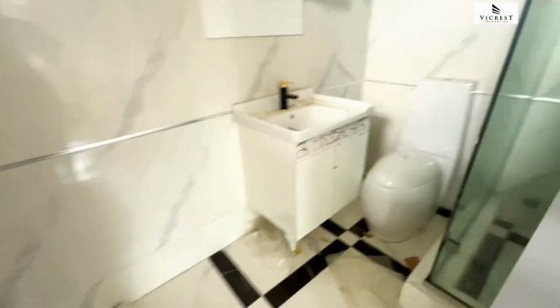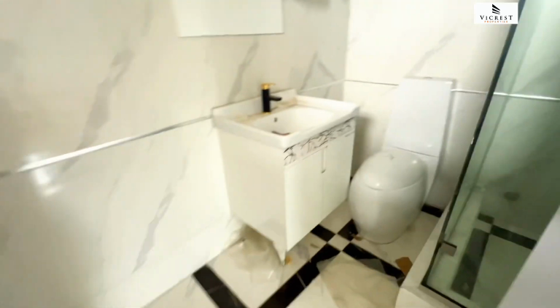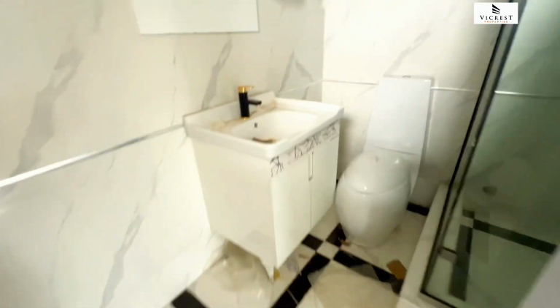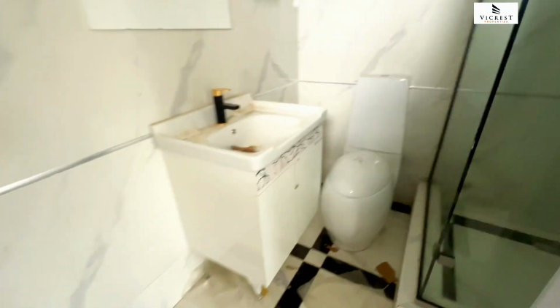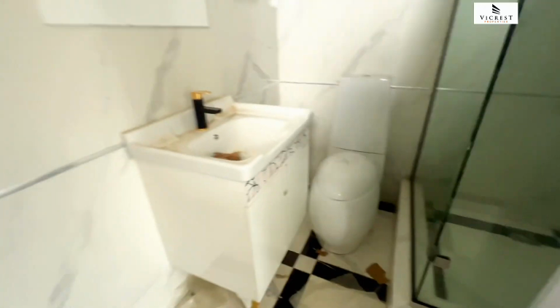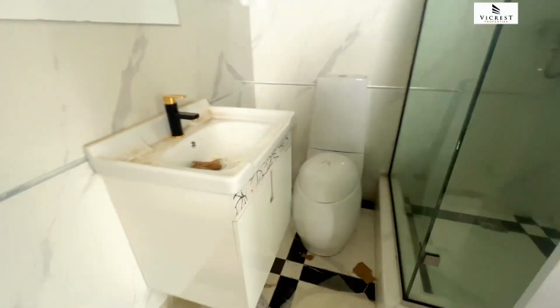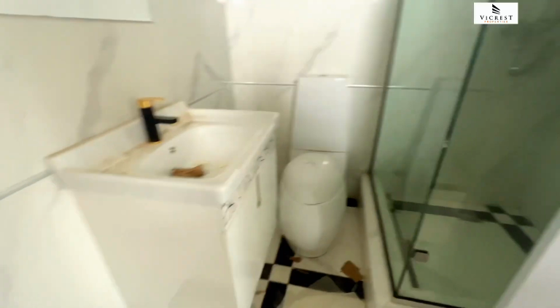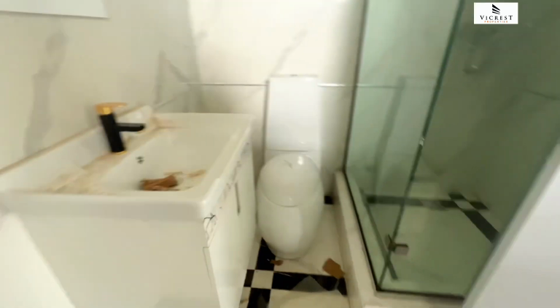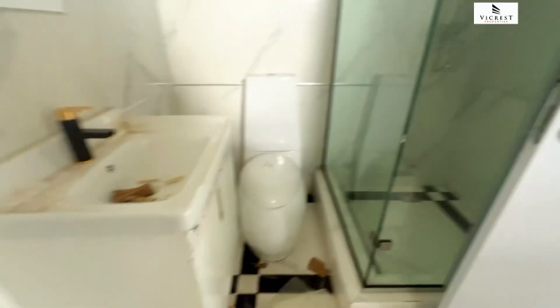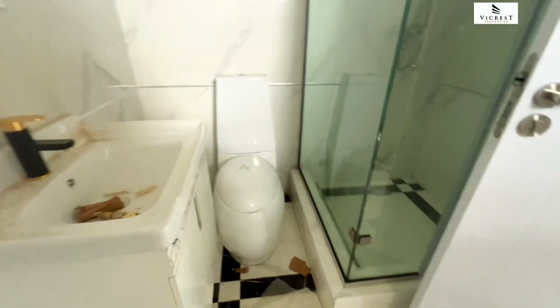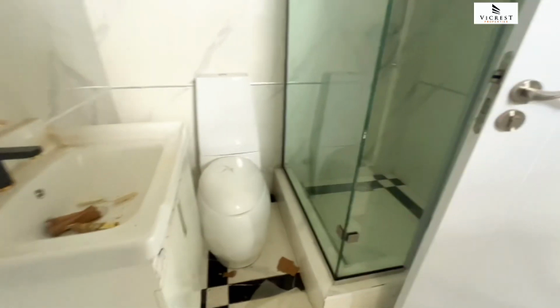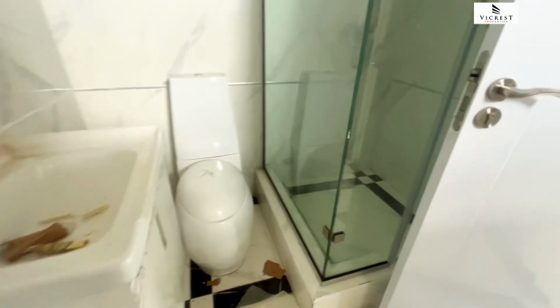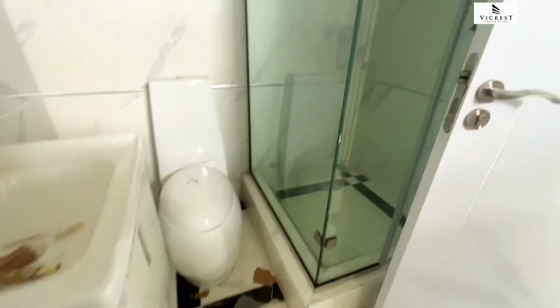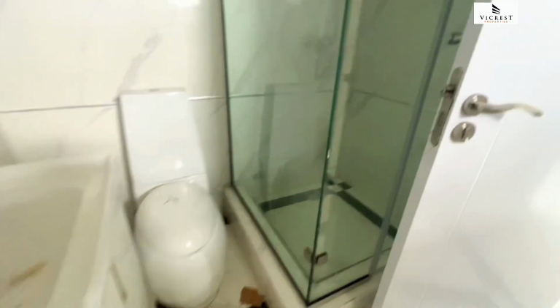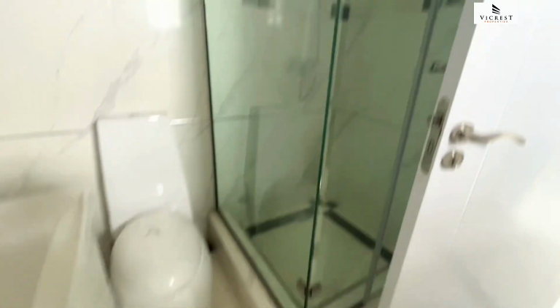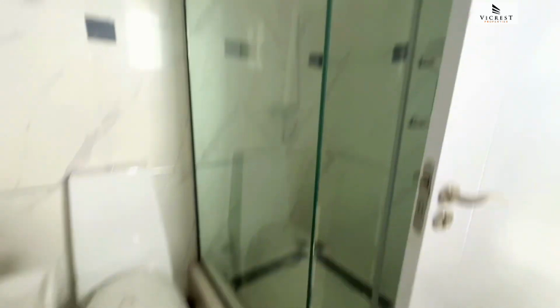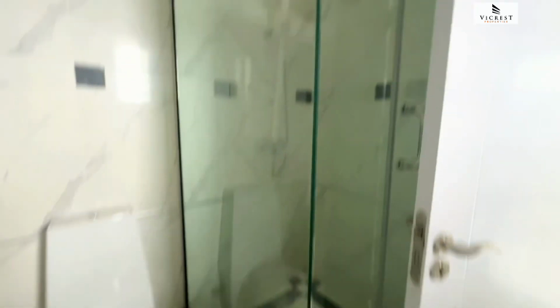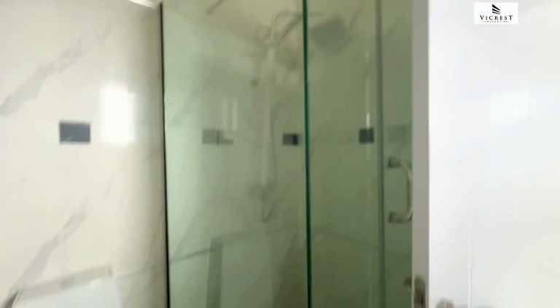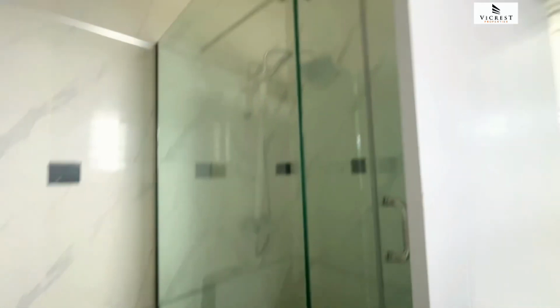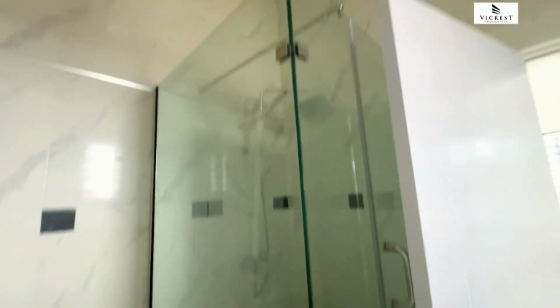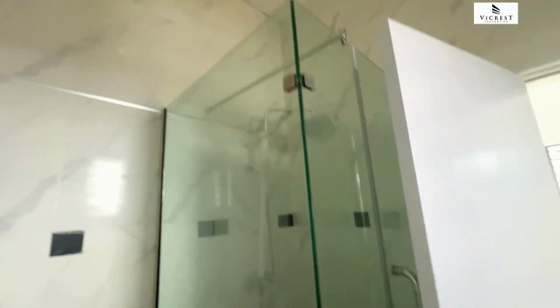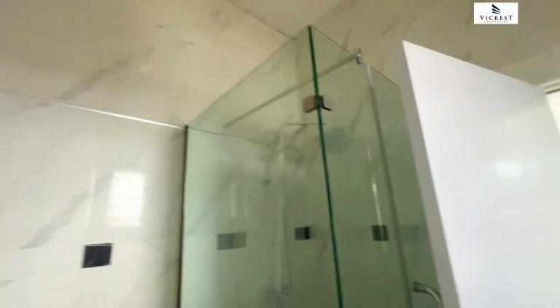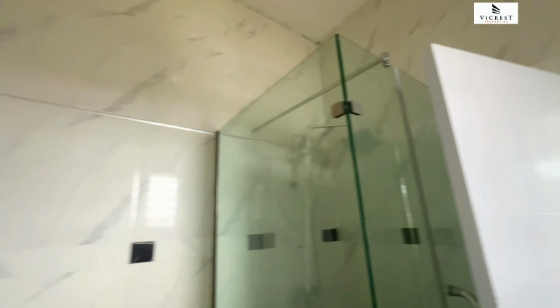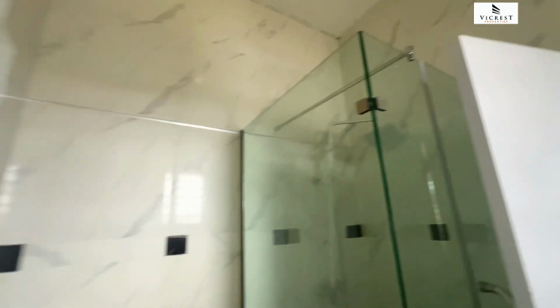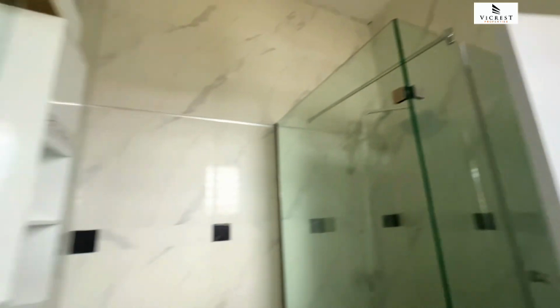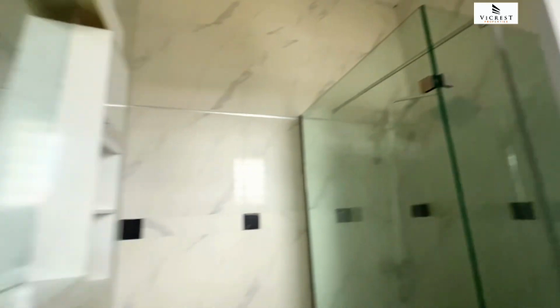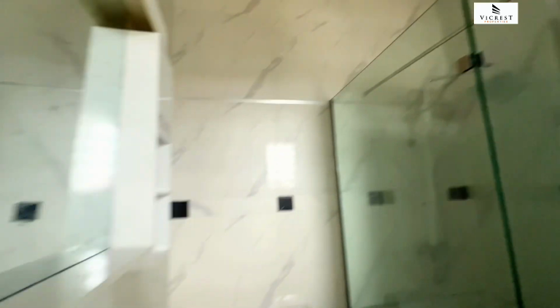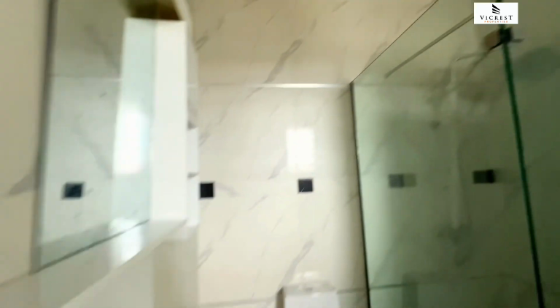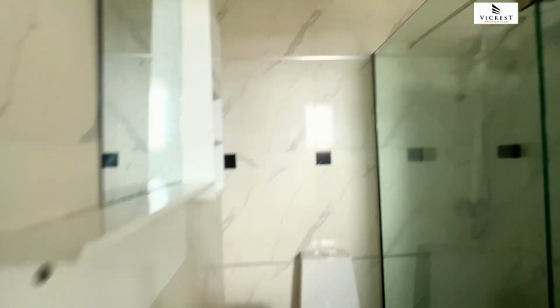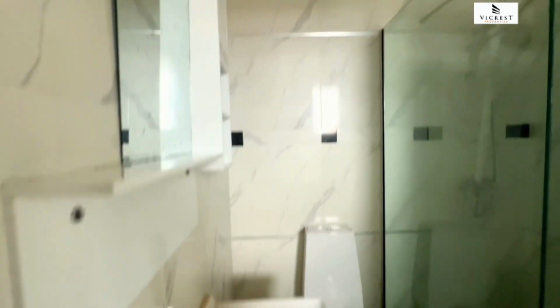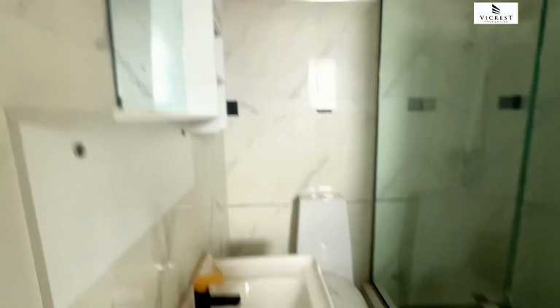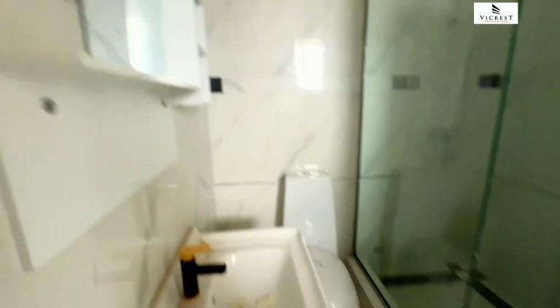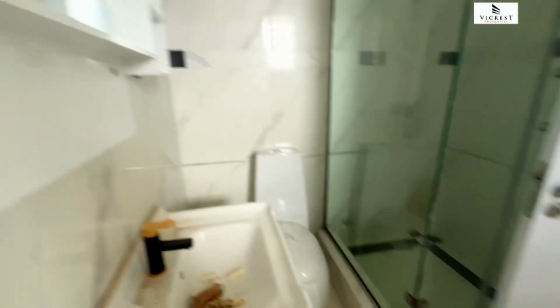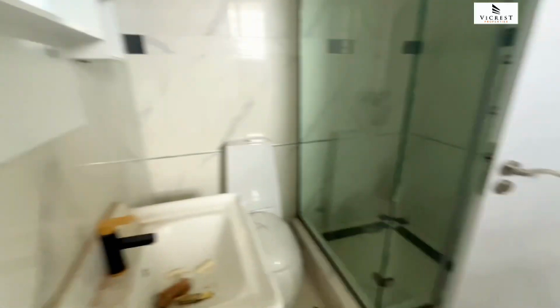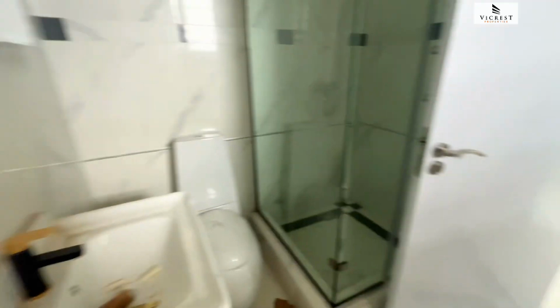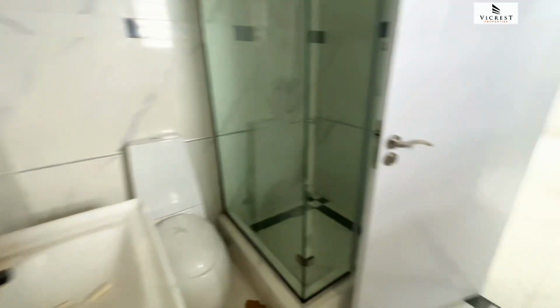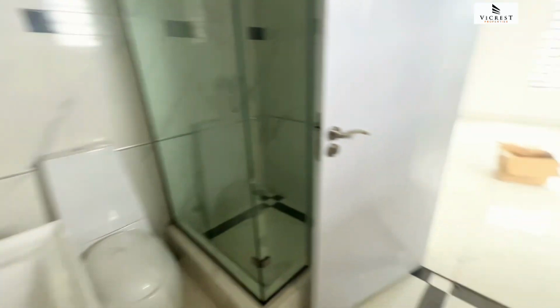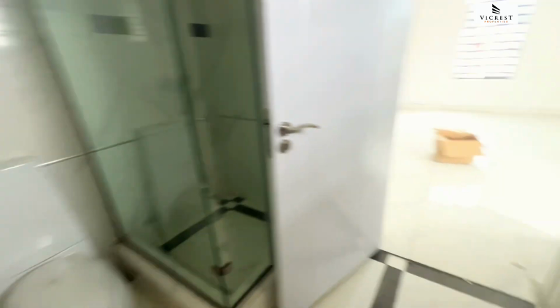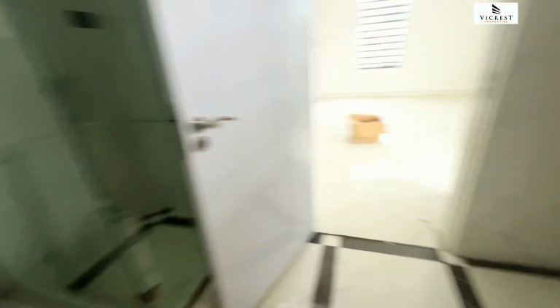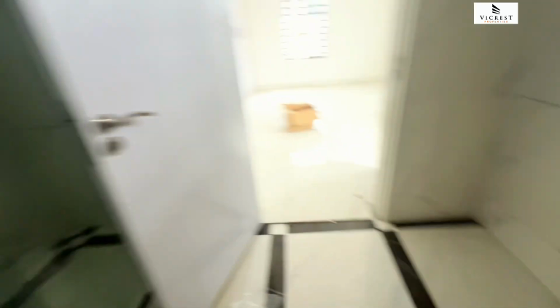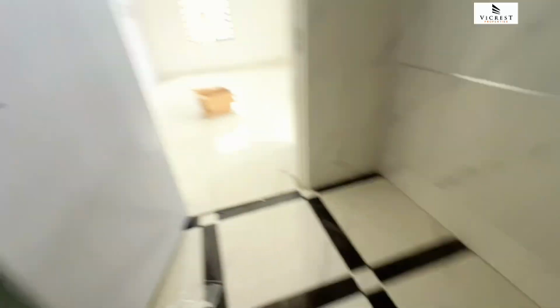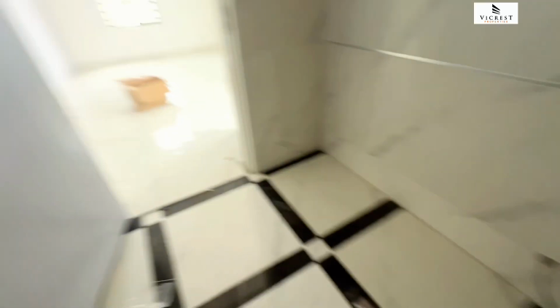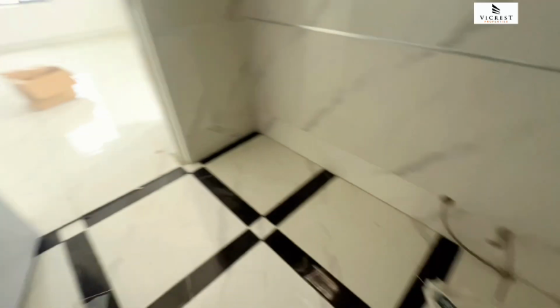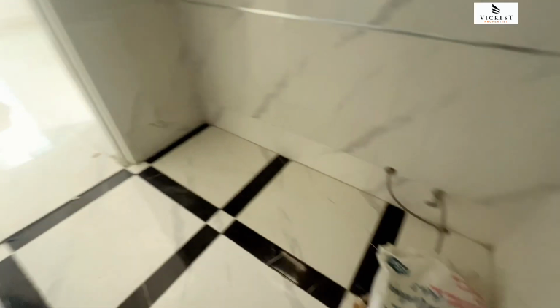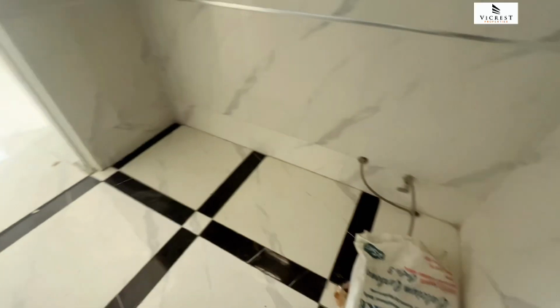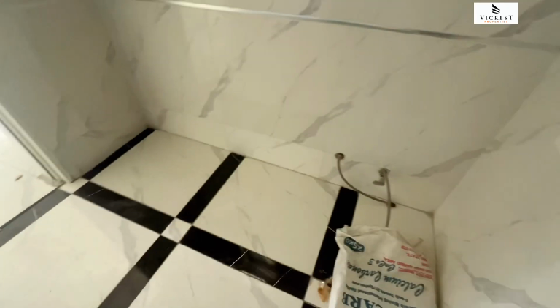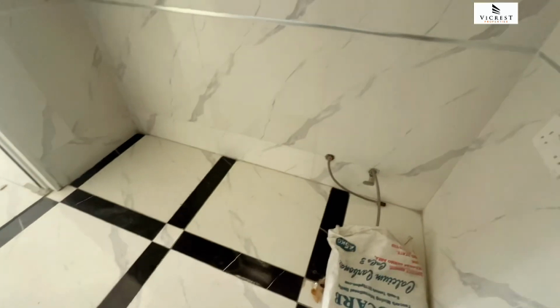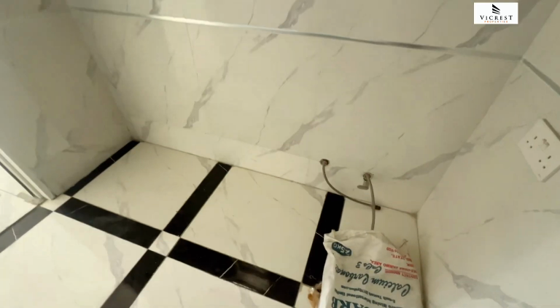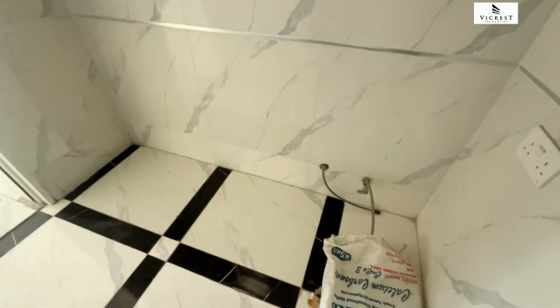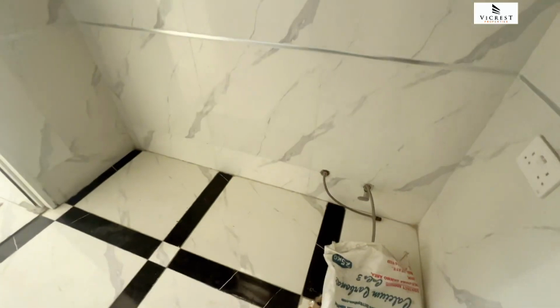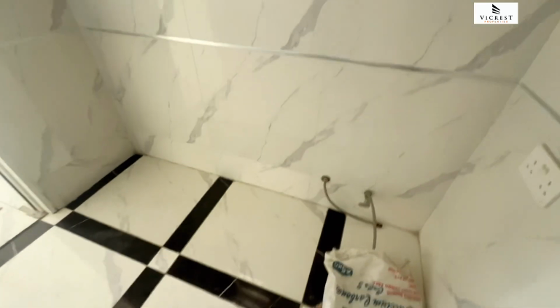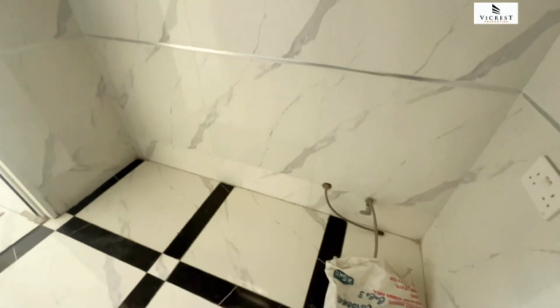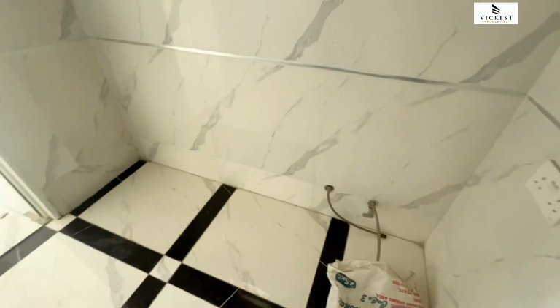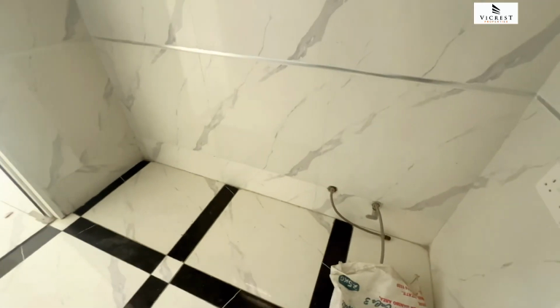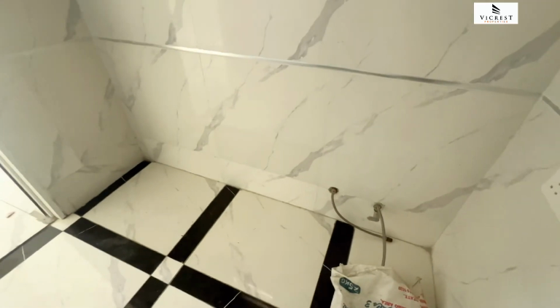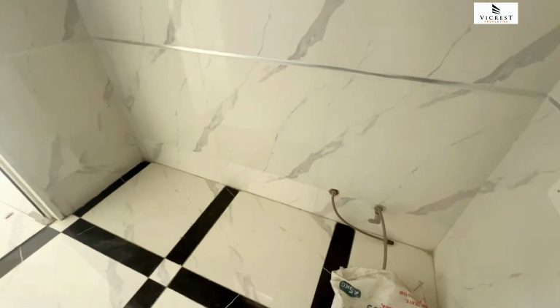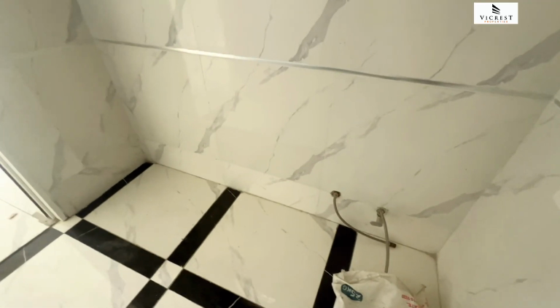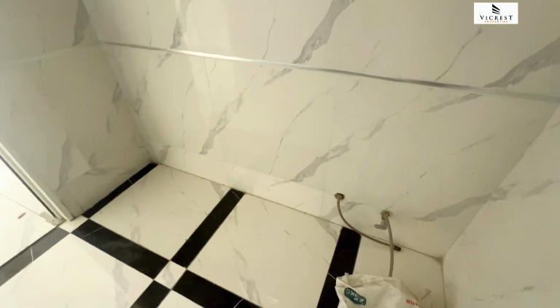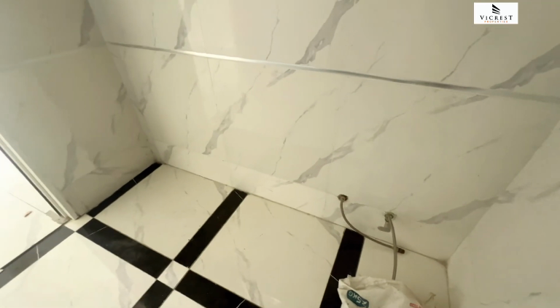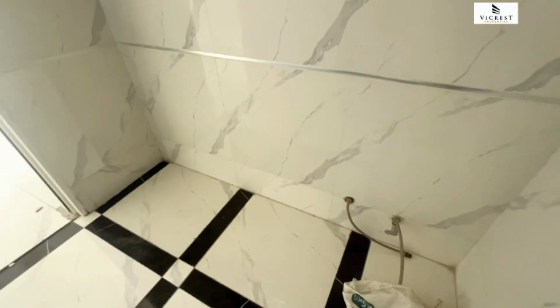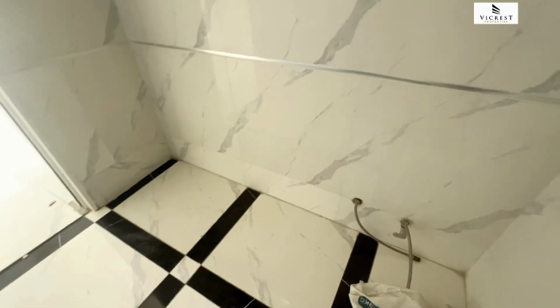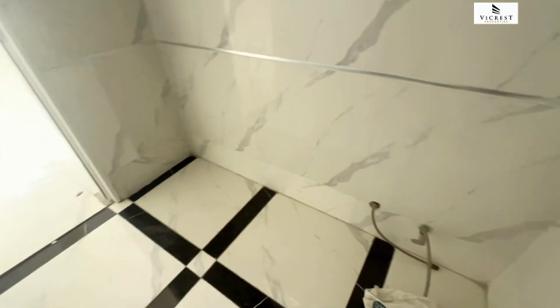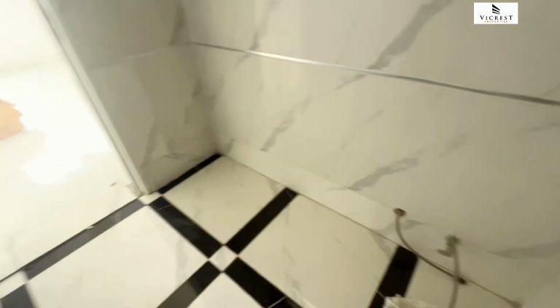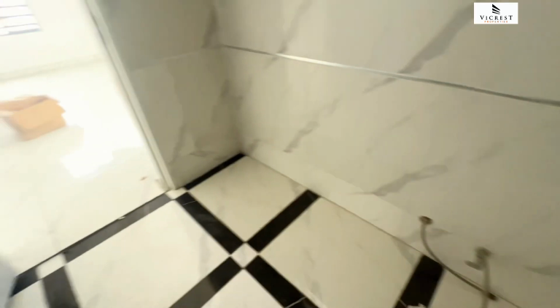This is lovely. You have your shower cubicle, your toilet seat, and you'll also have a bathtub right here.